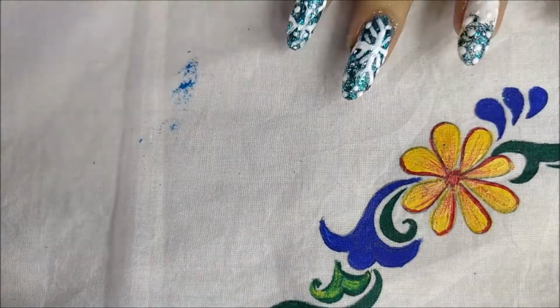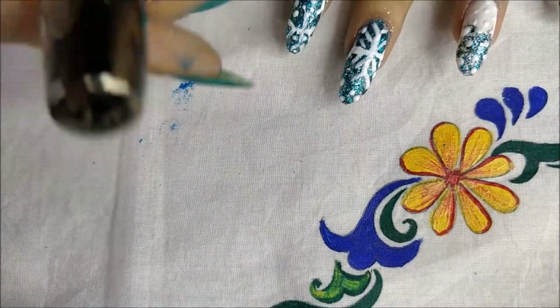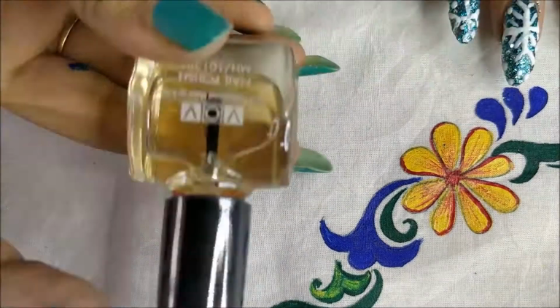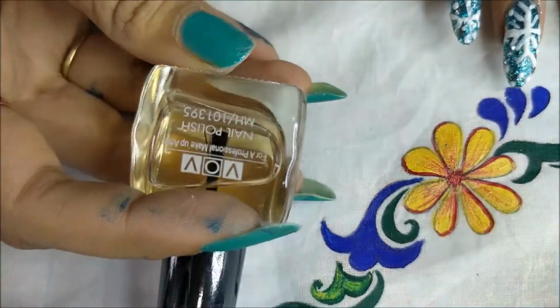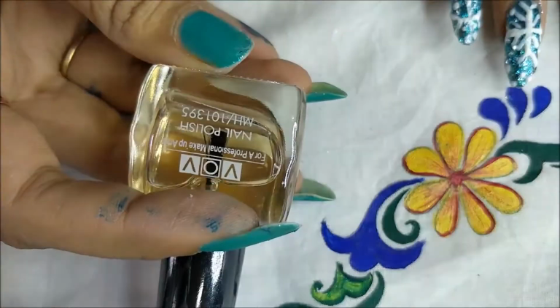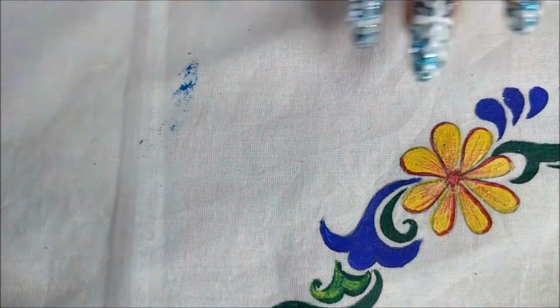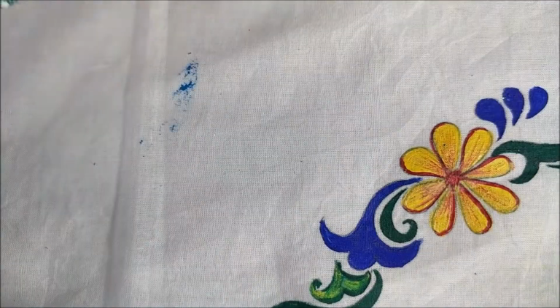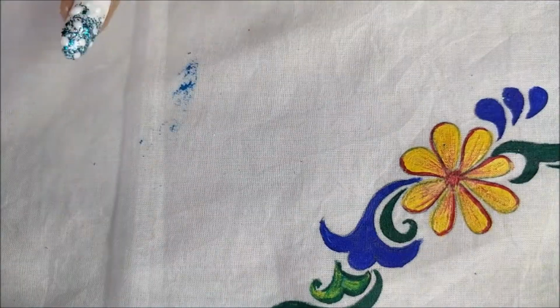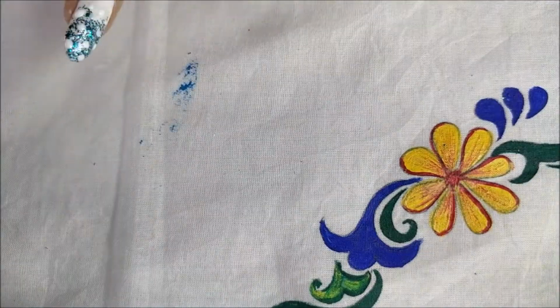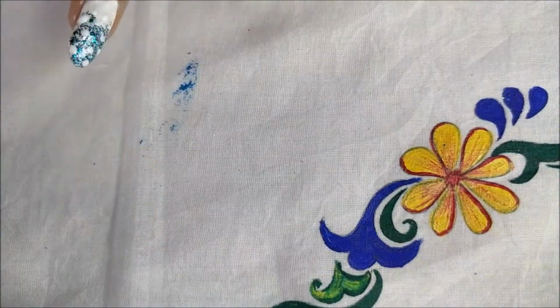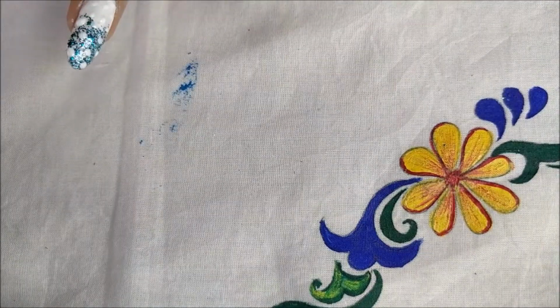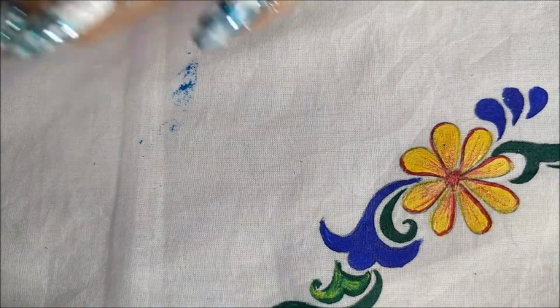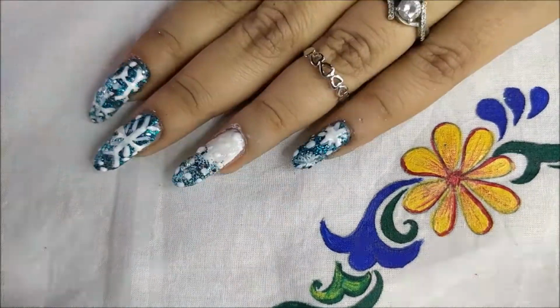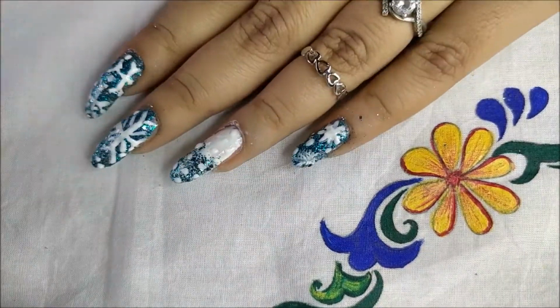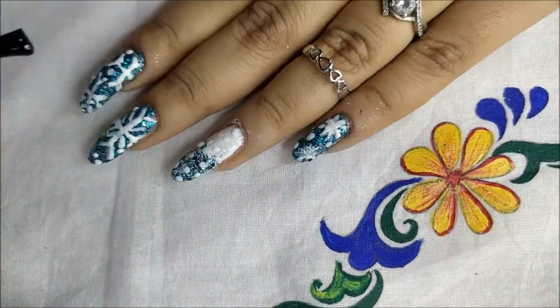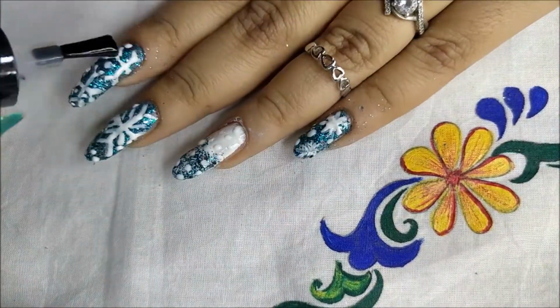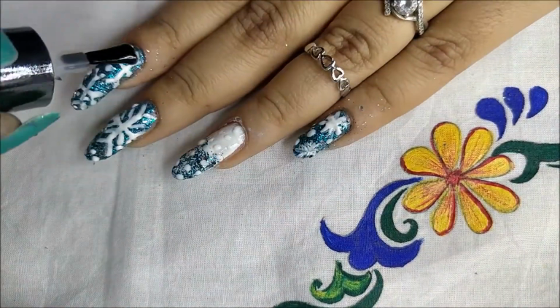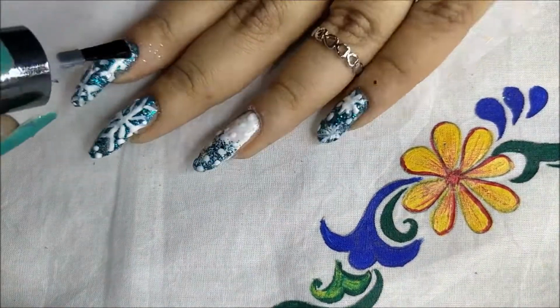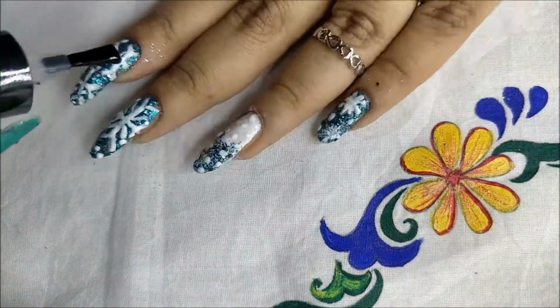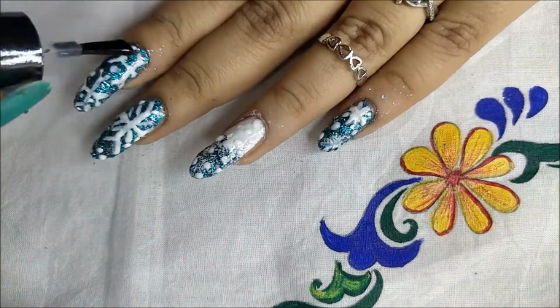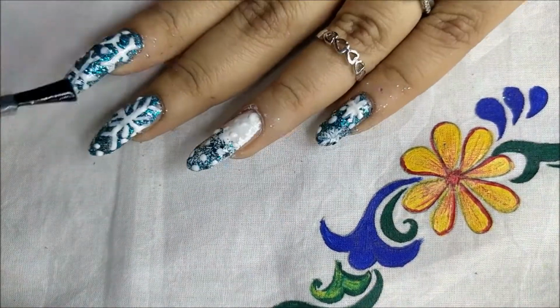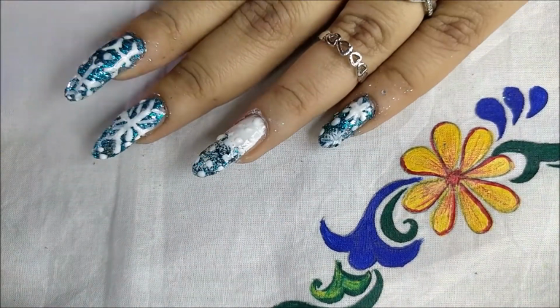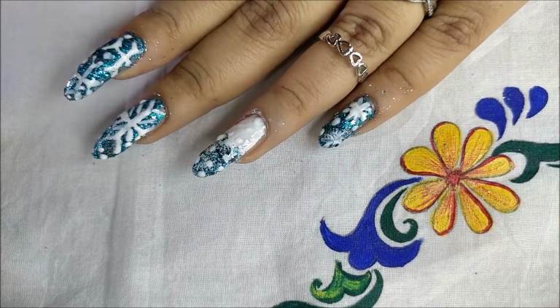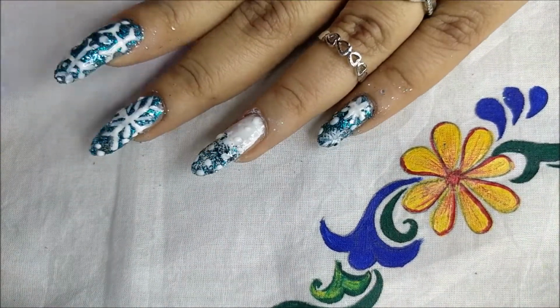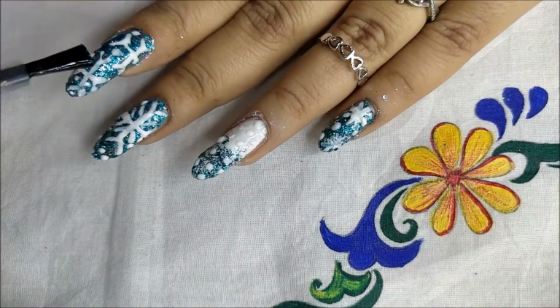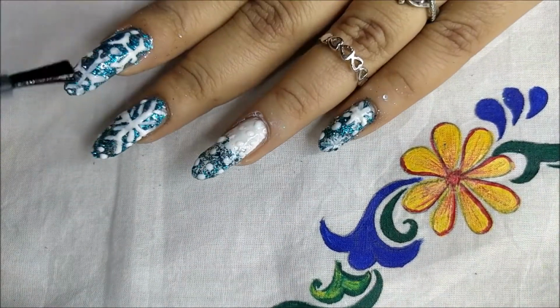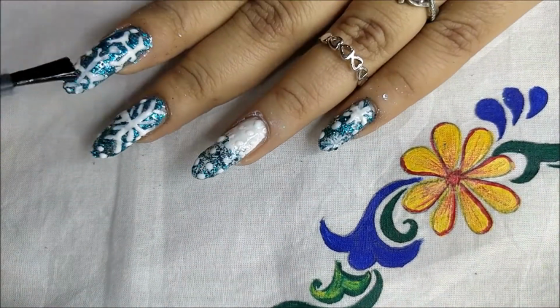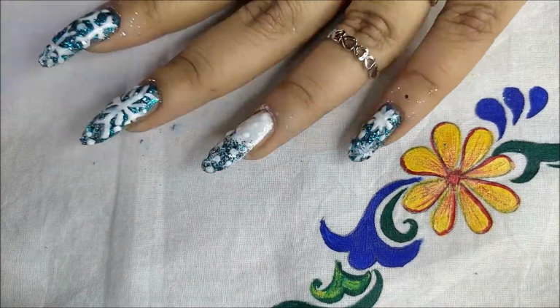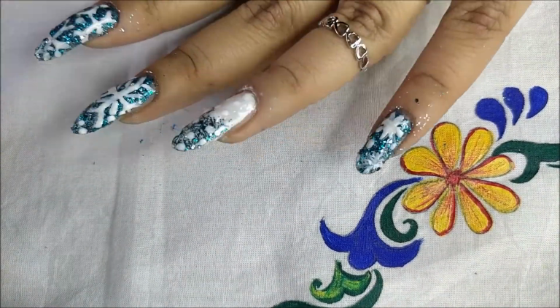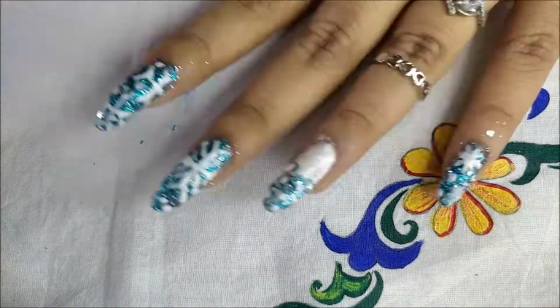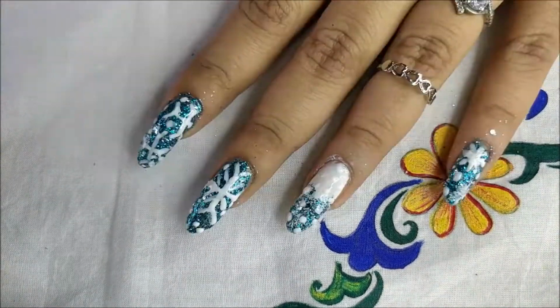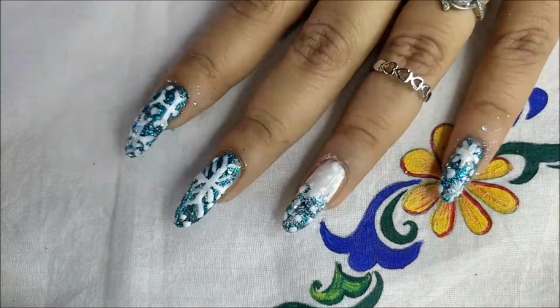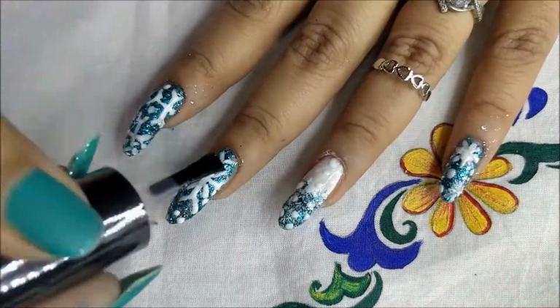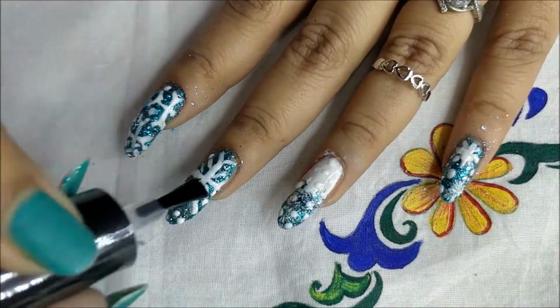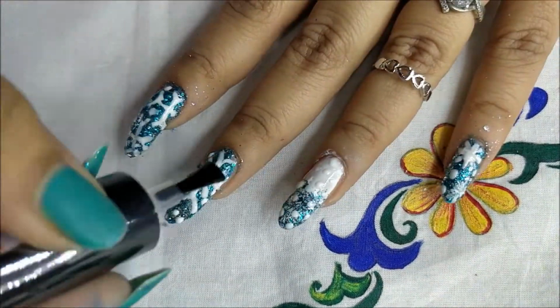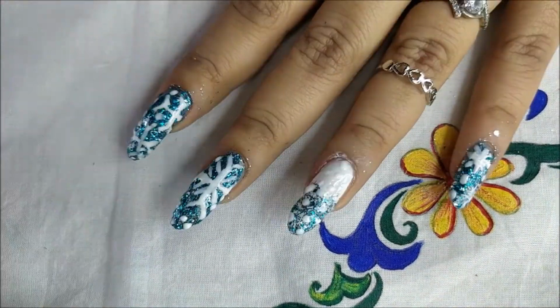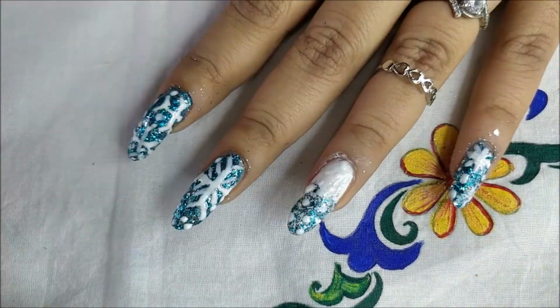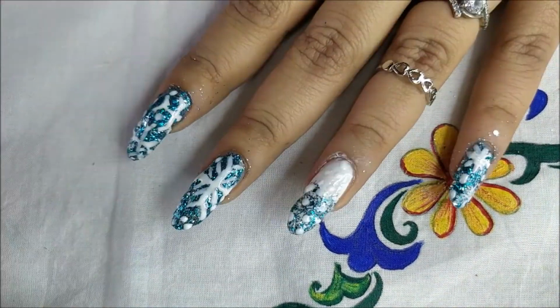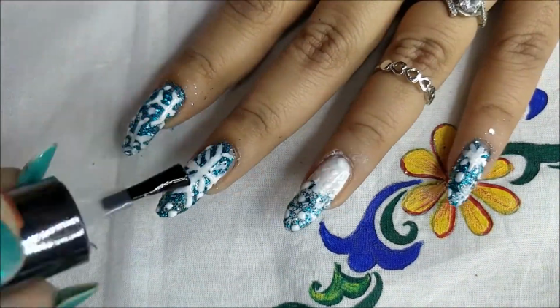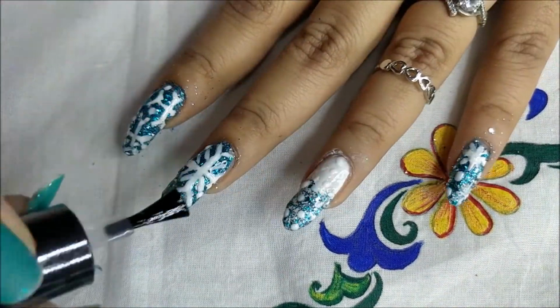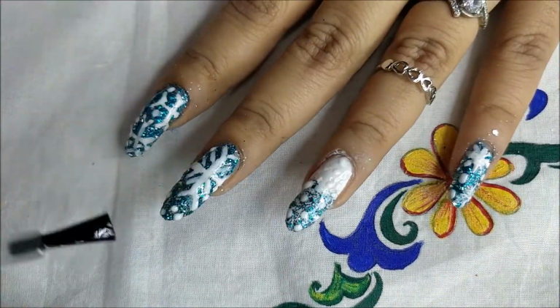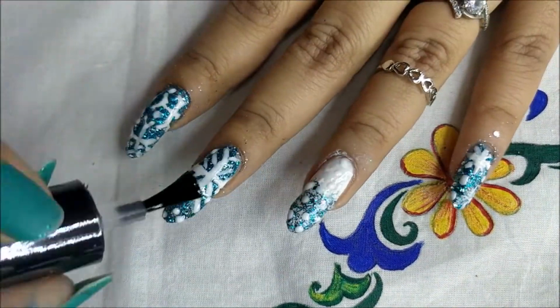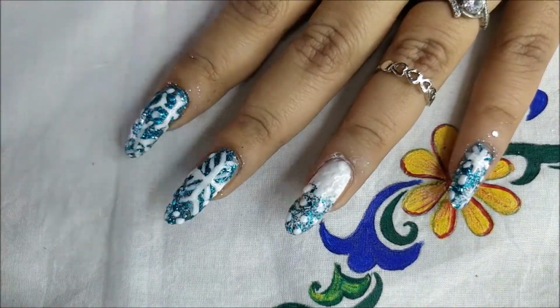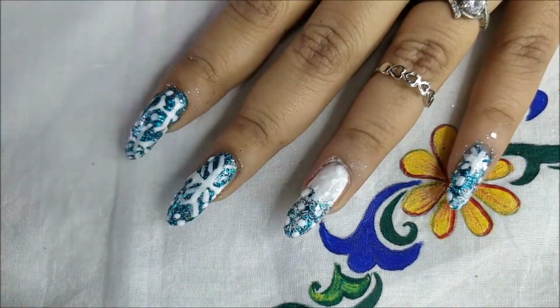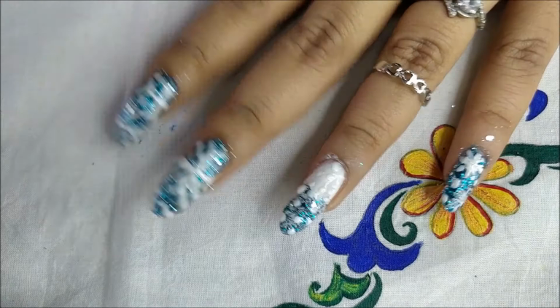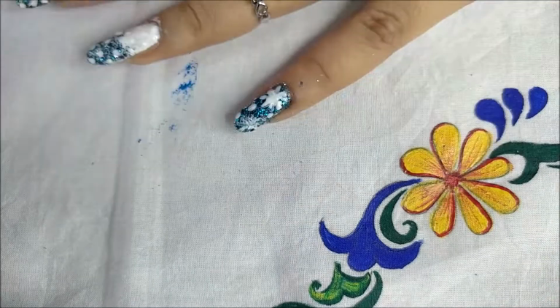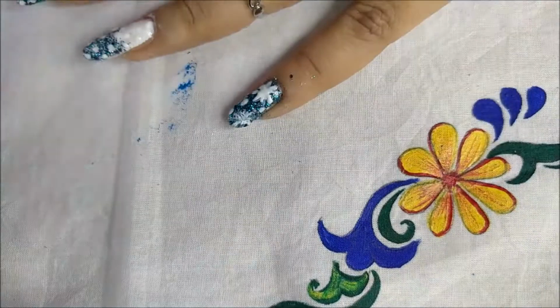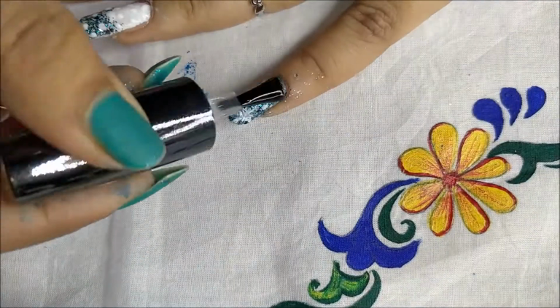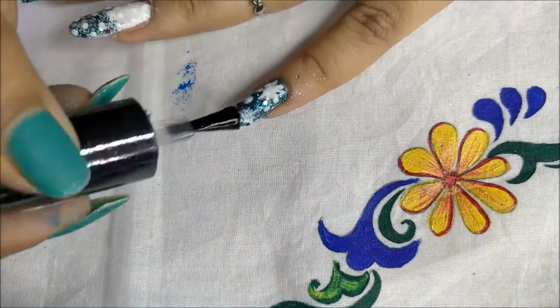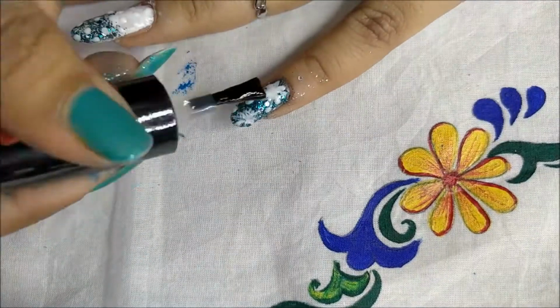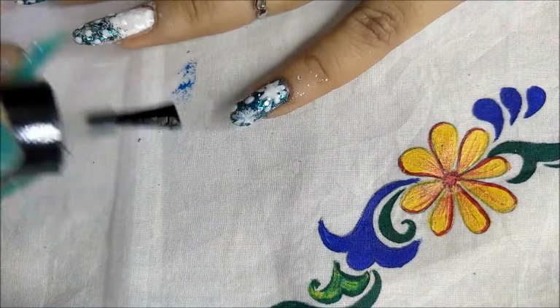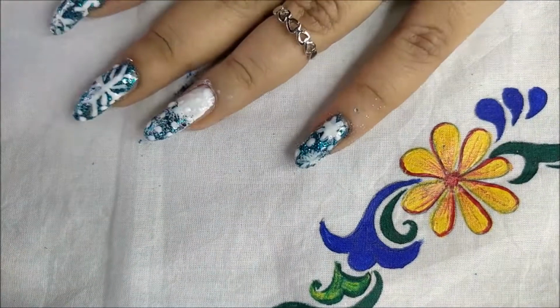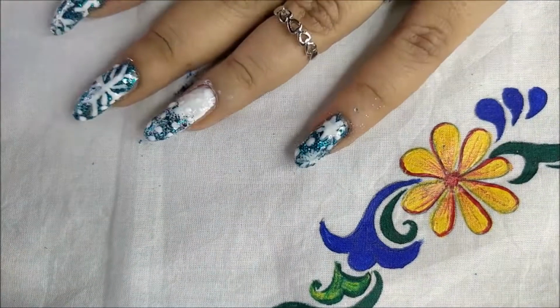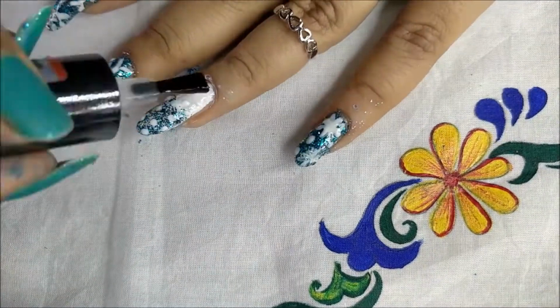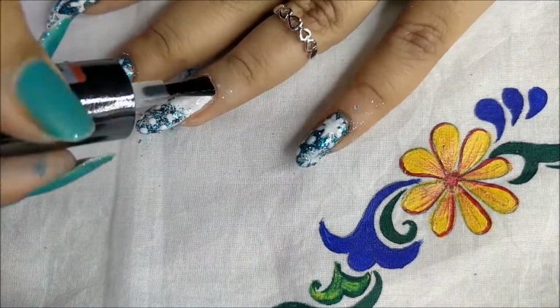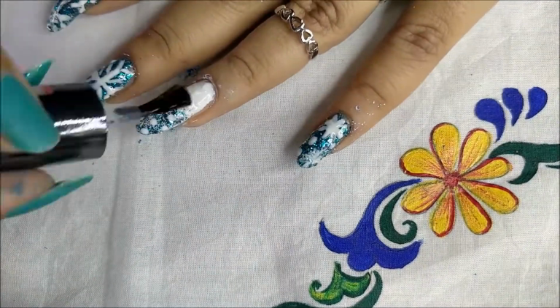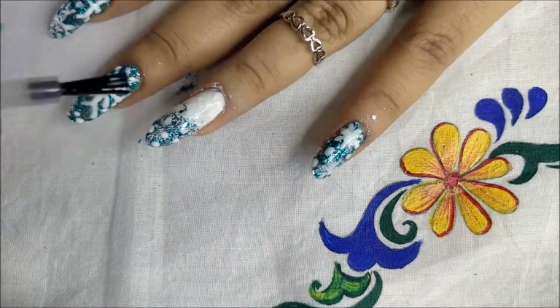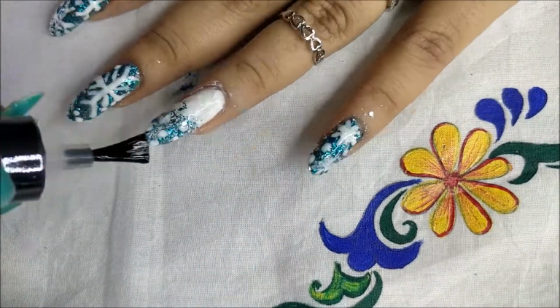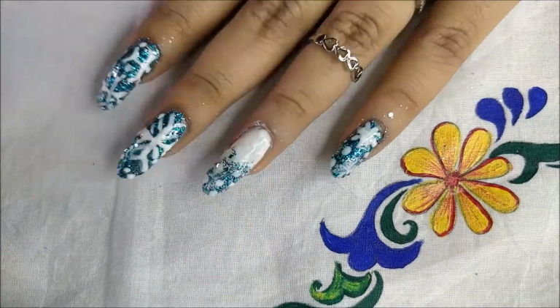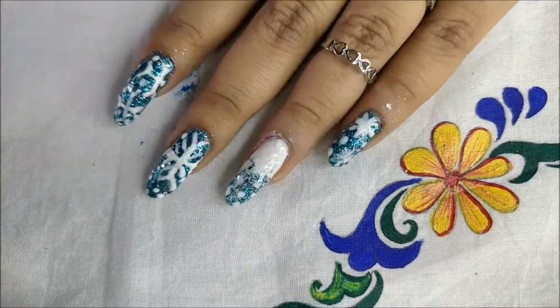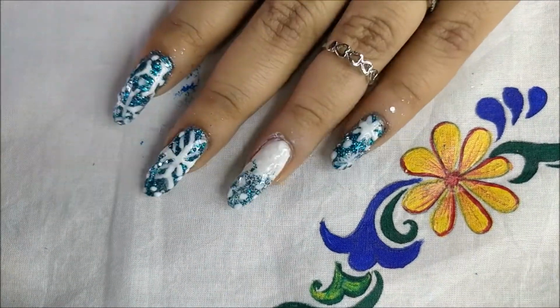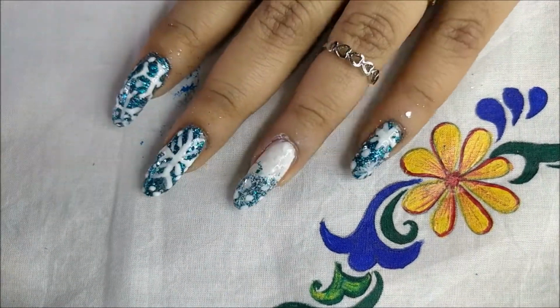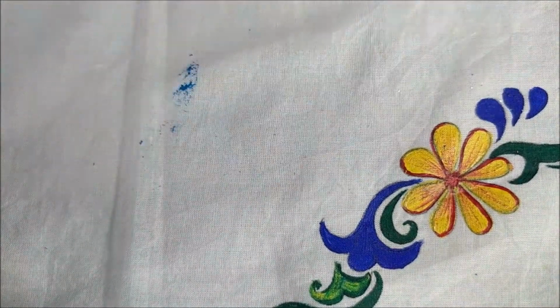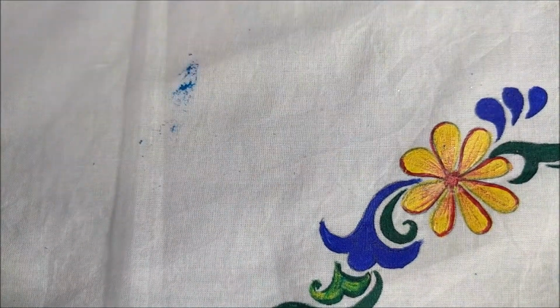Applying a top coat just to seal the design. Excuse the mess — glitter is really difficult to clean.